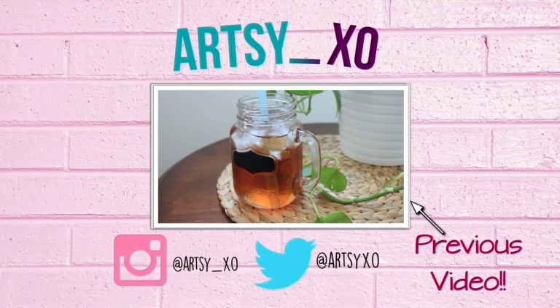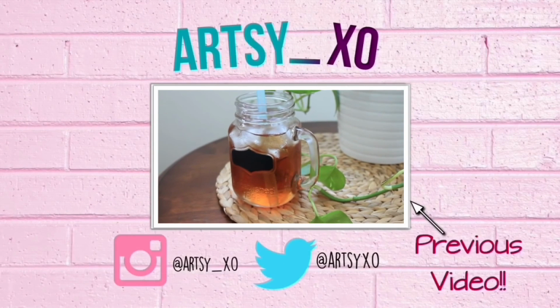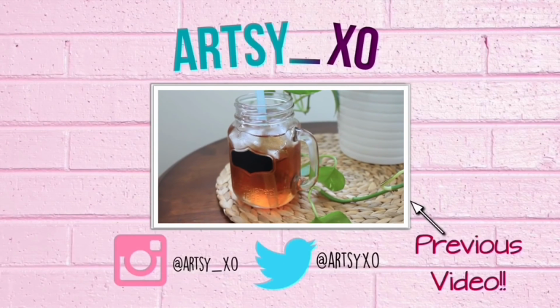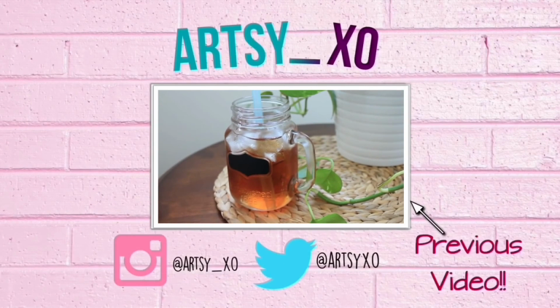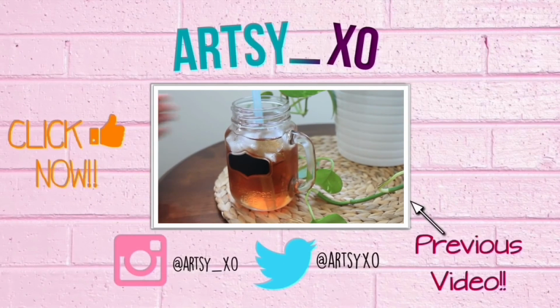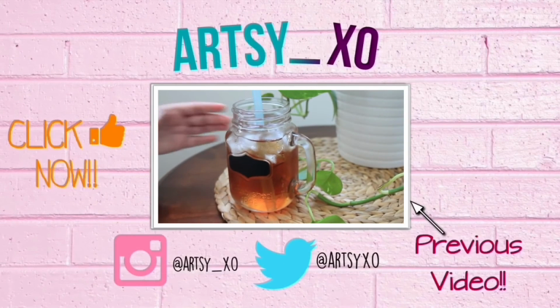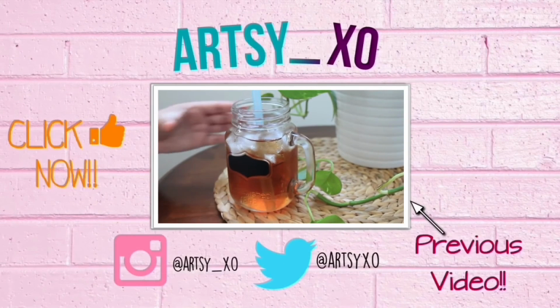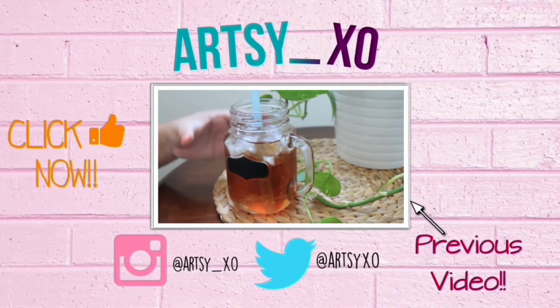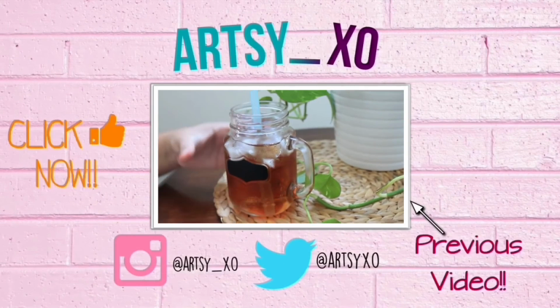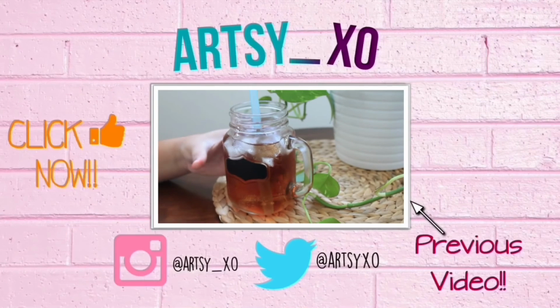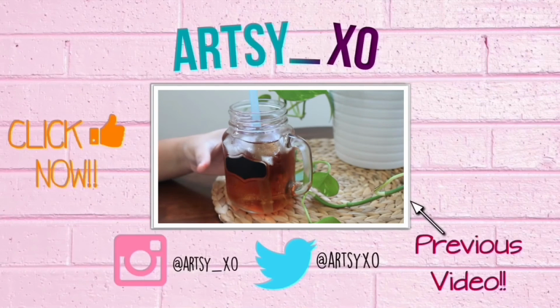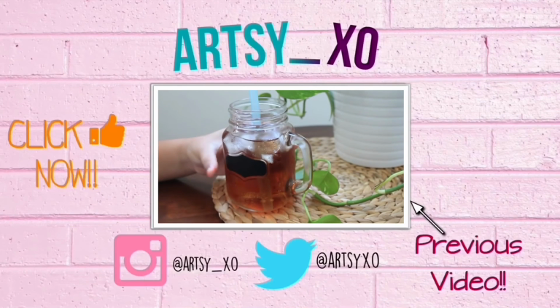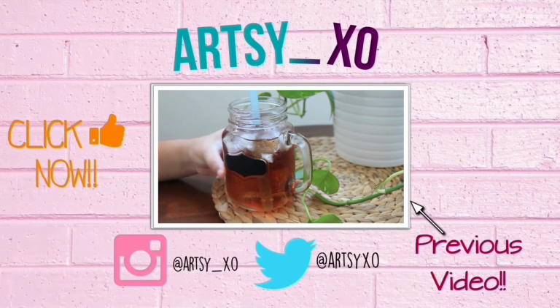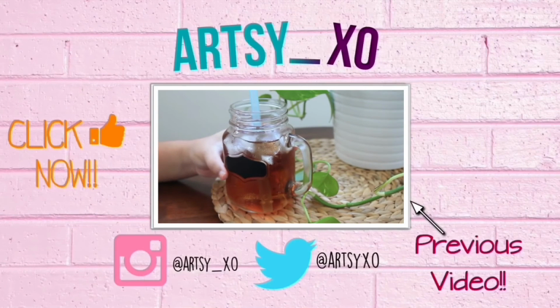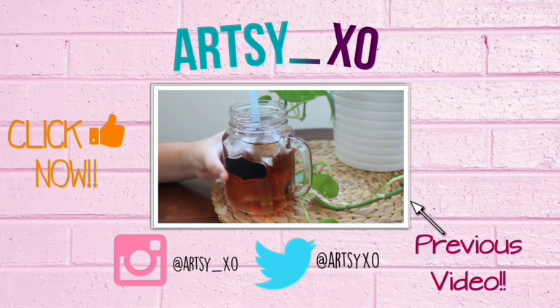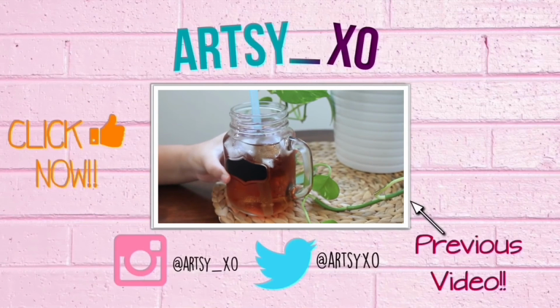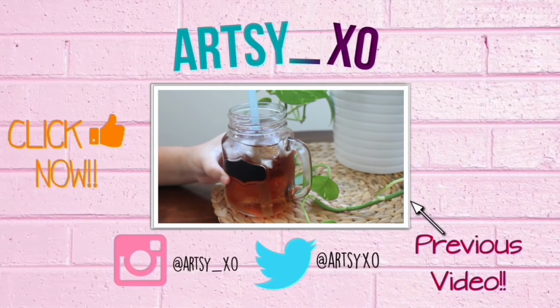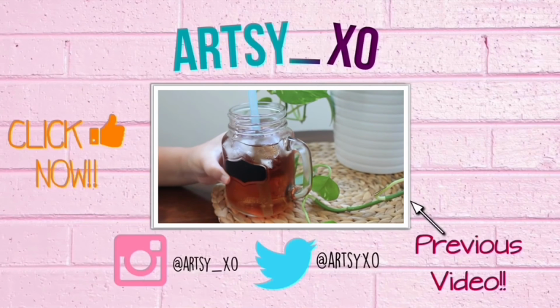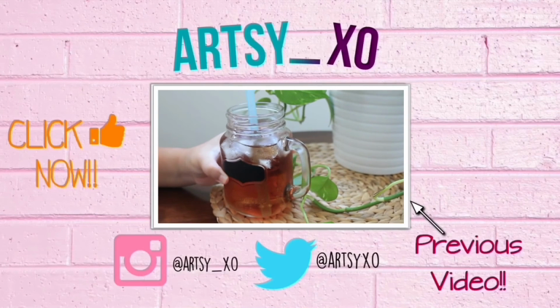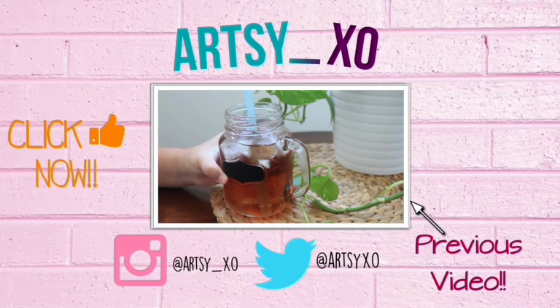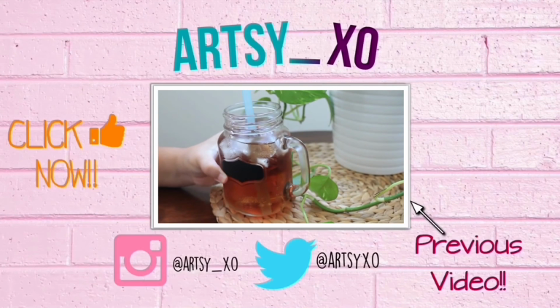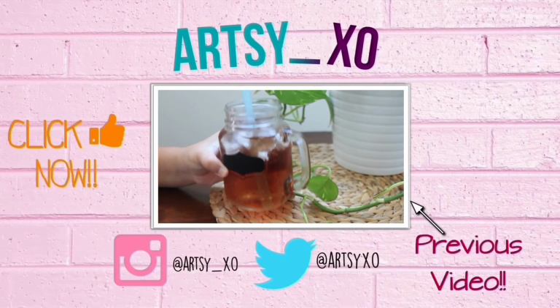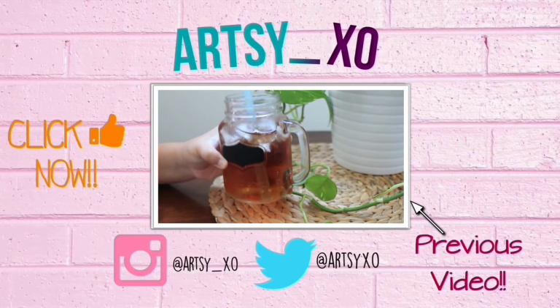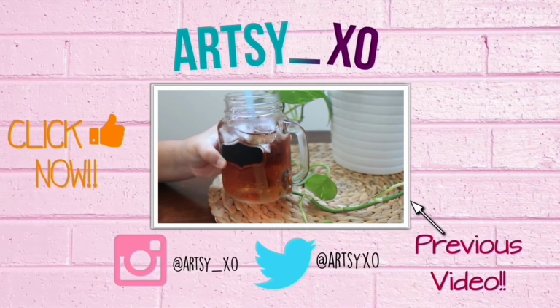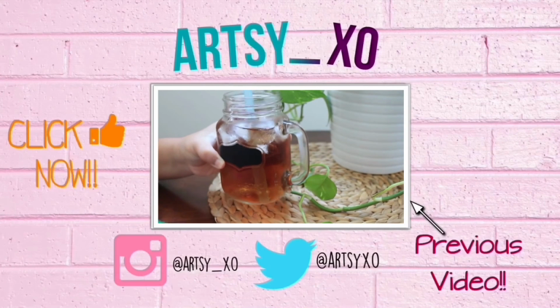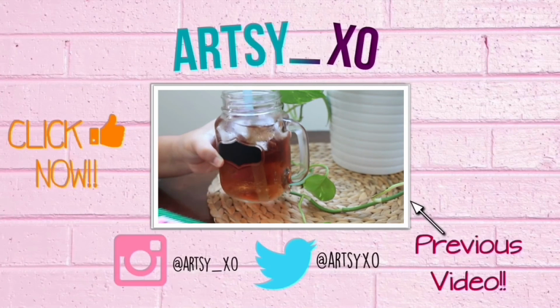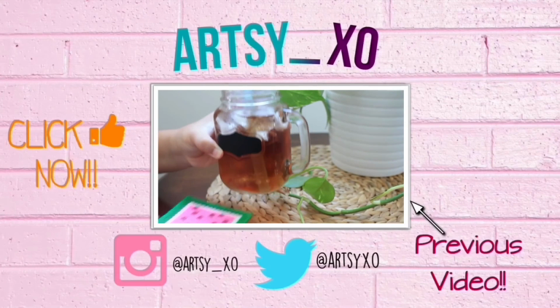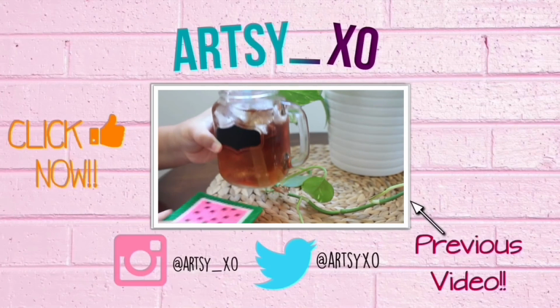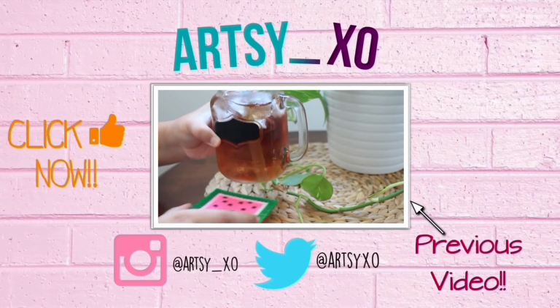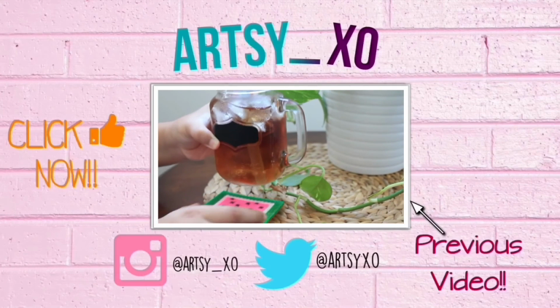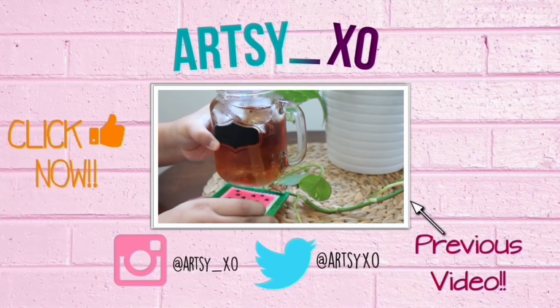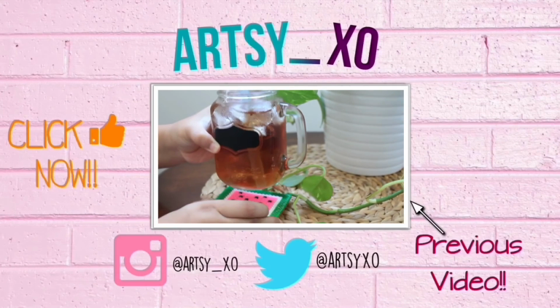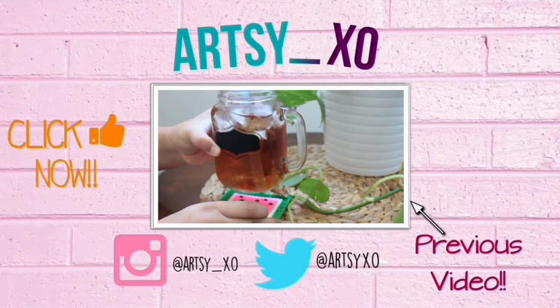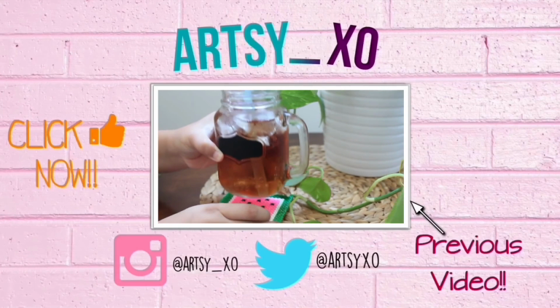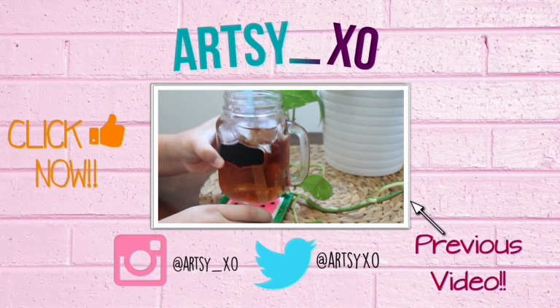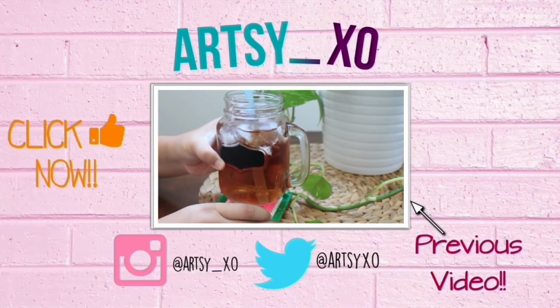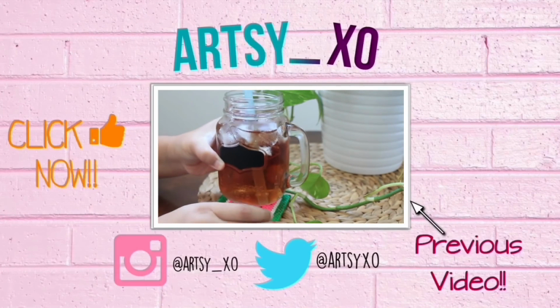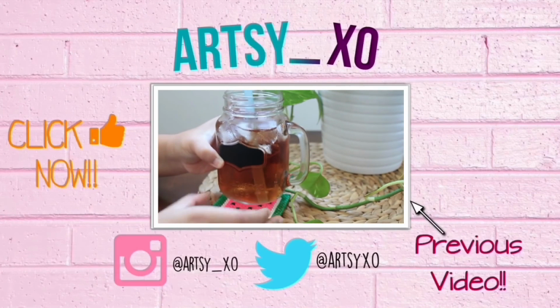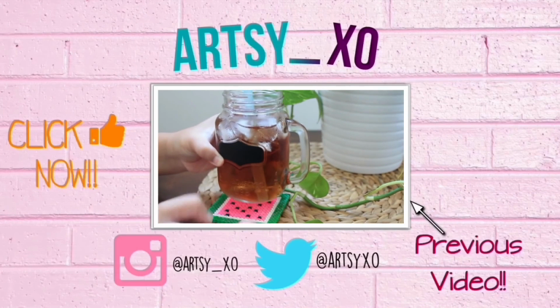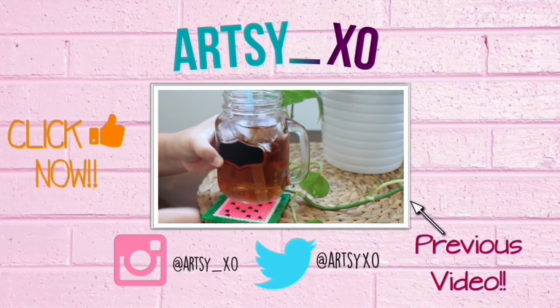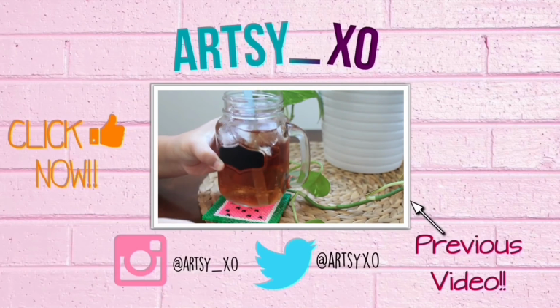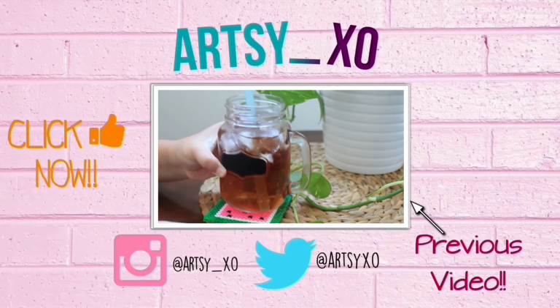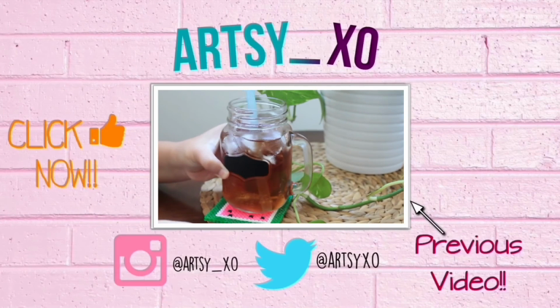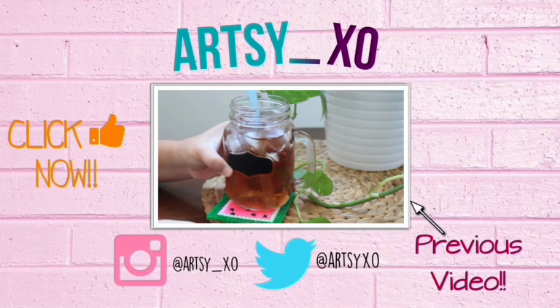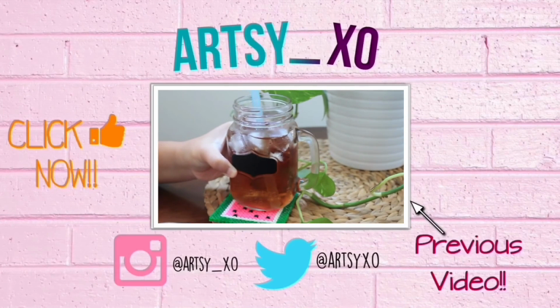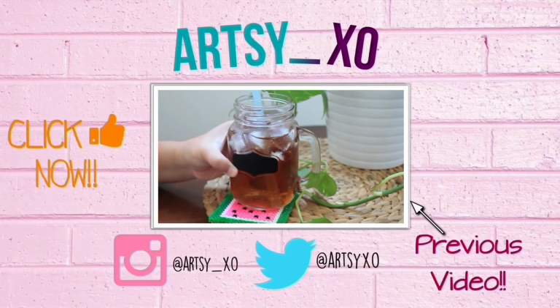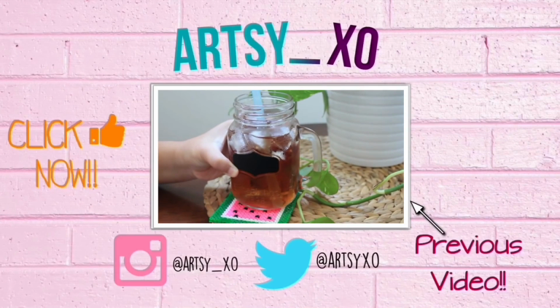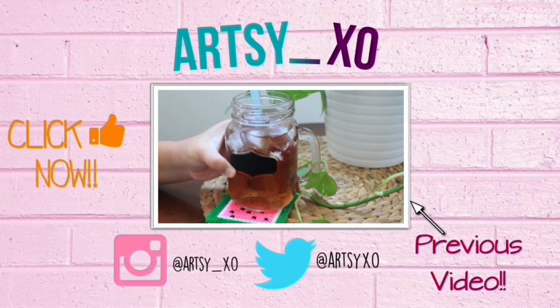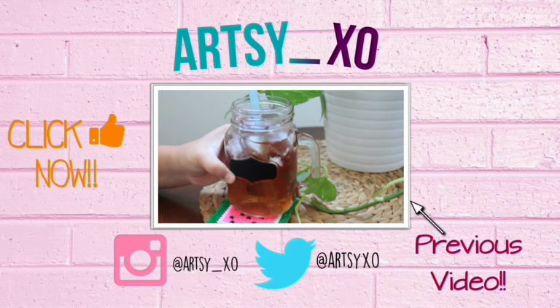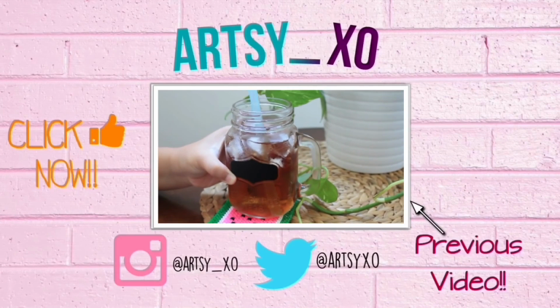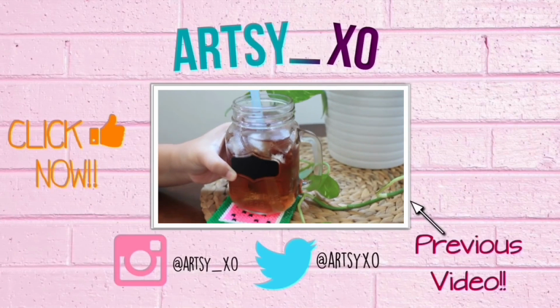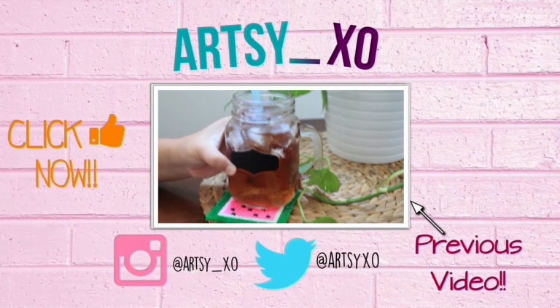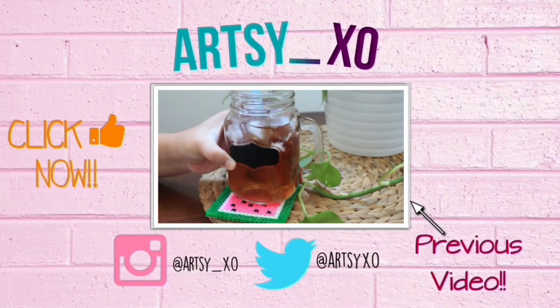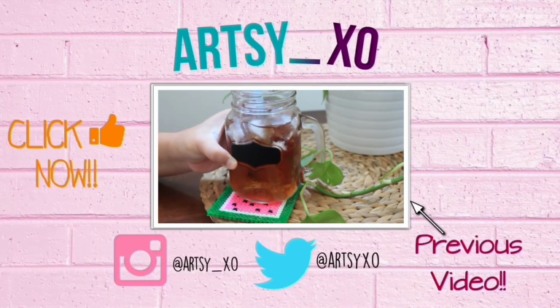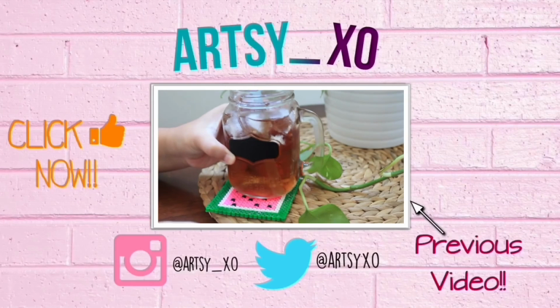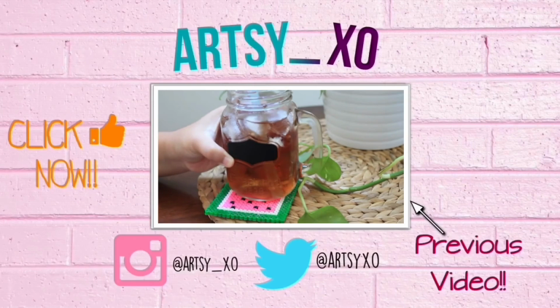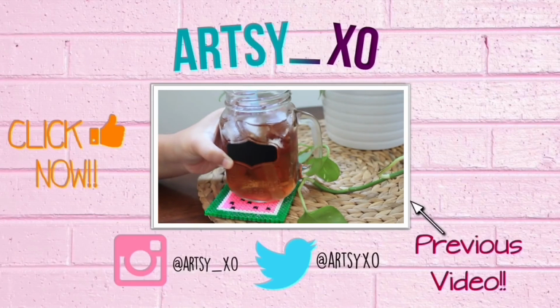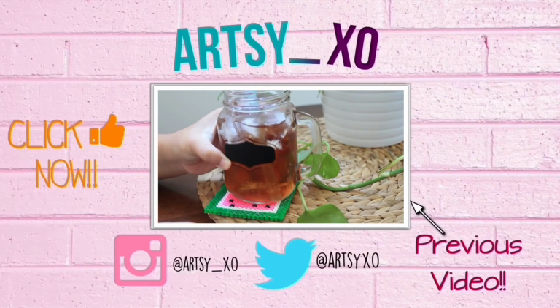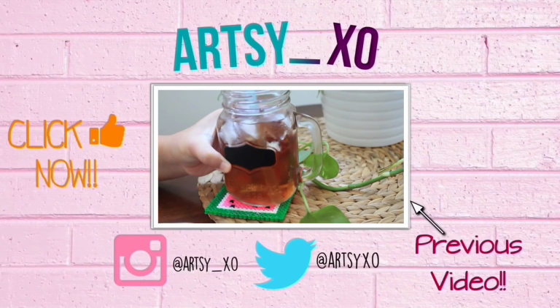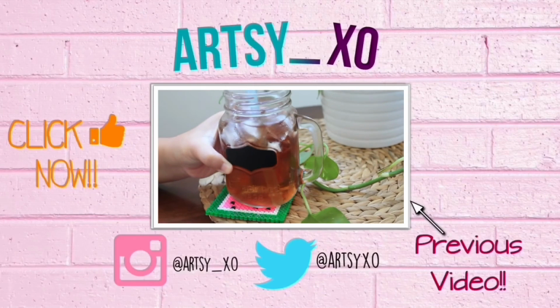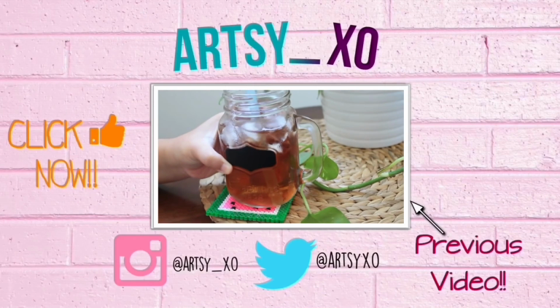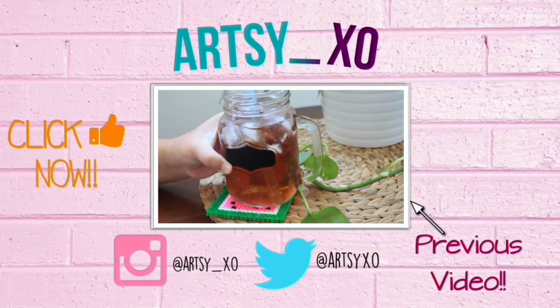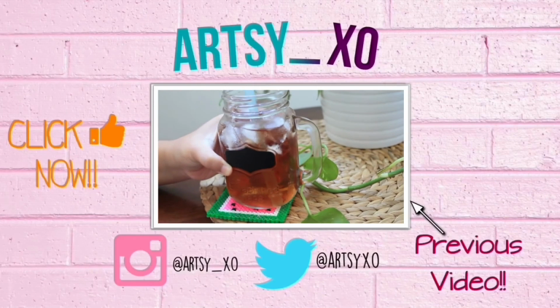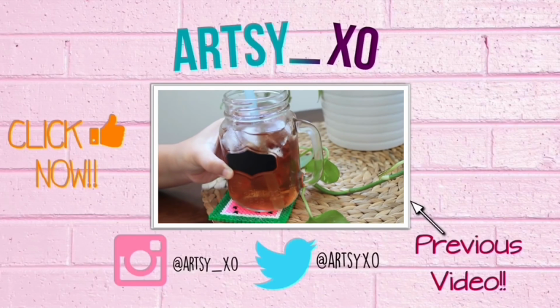feel free to like, comment, share, and subscribe for more Artsy XO! Stay tuned, and I'll see you next time! Bye!